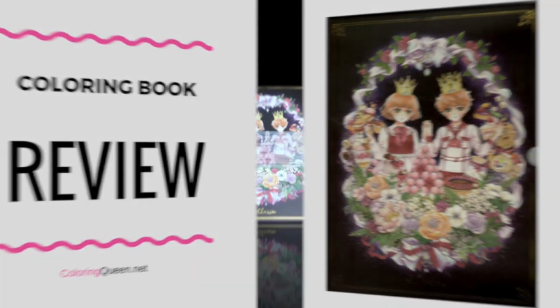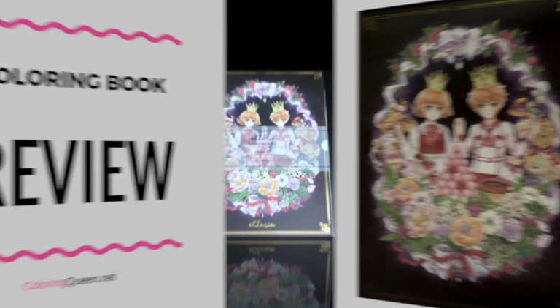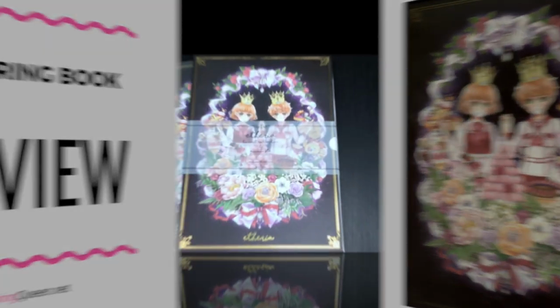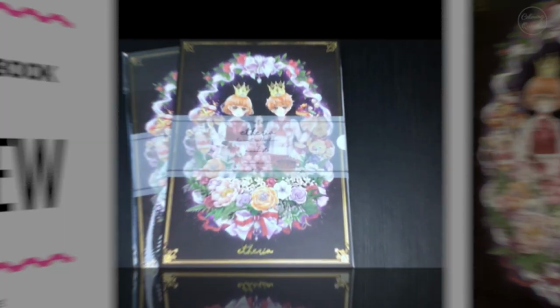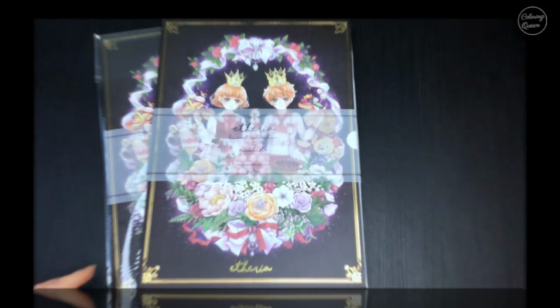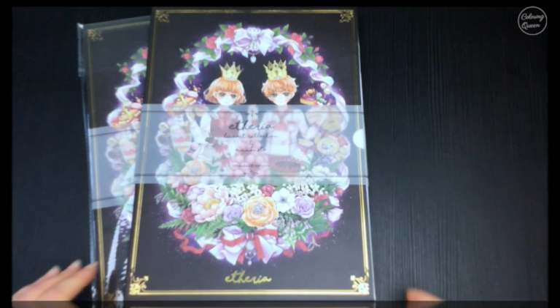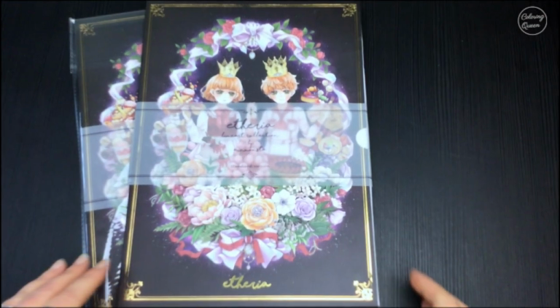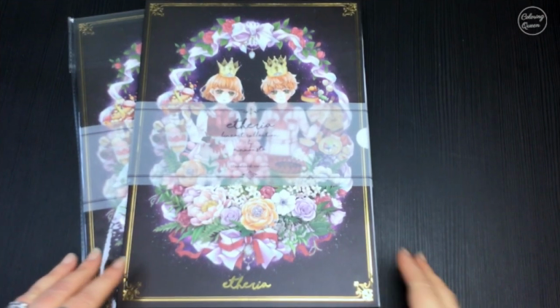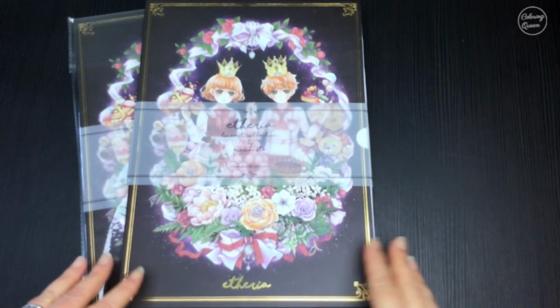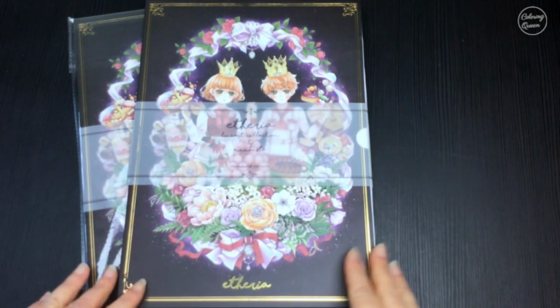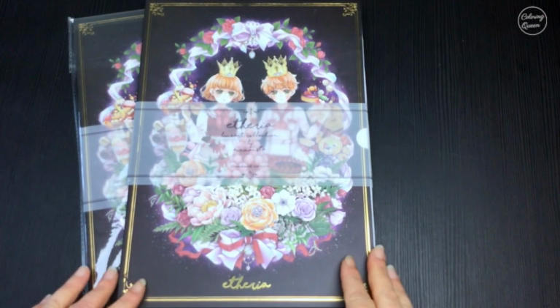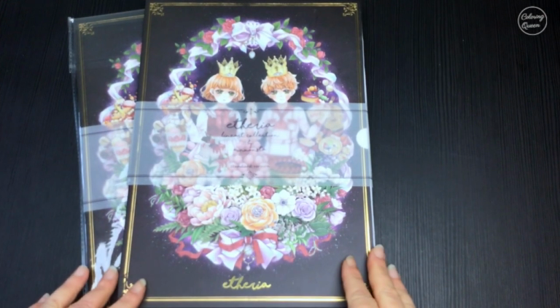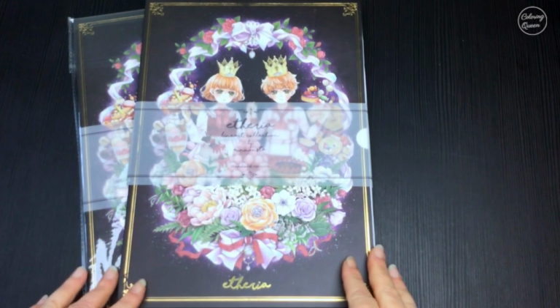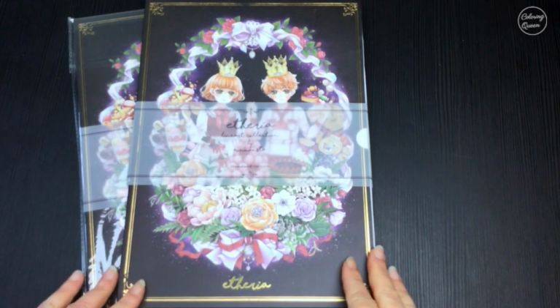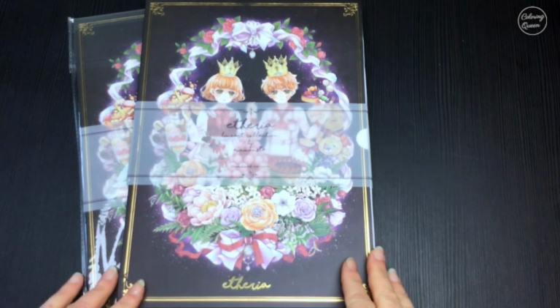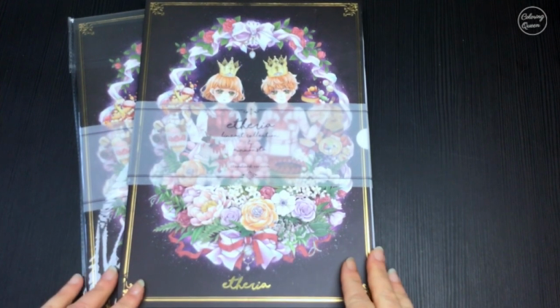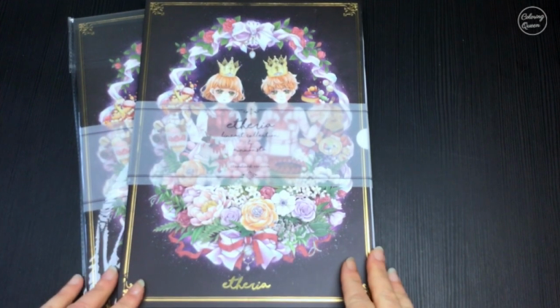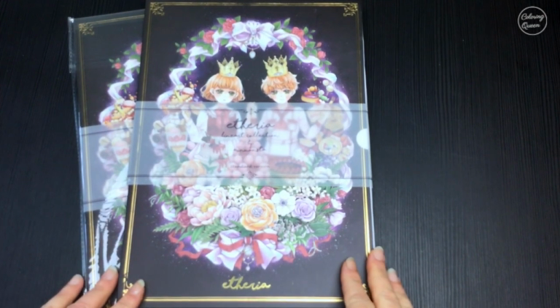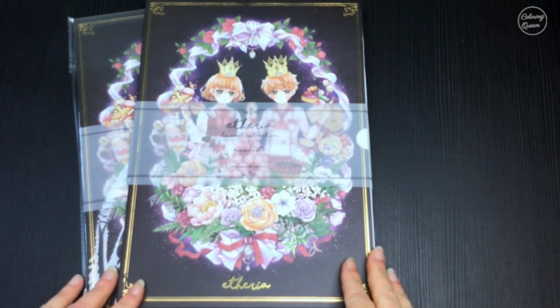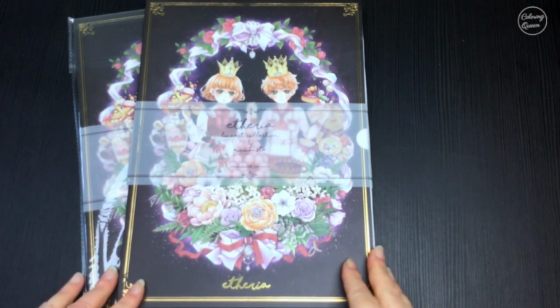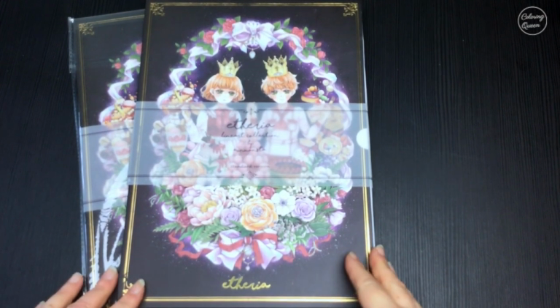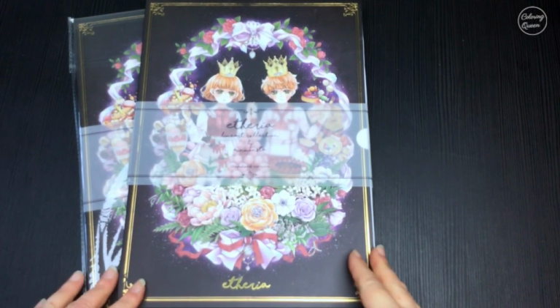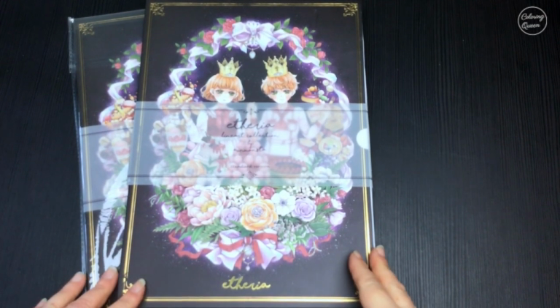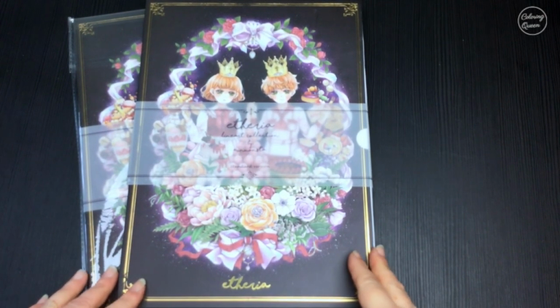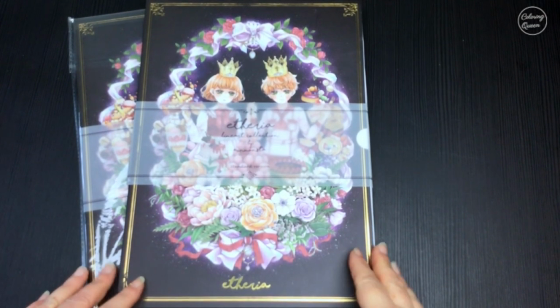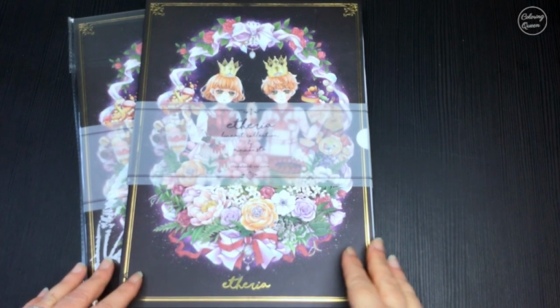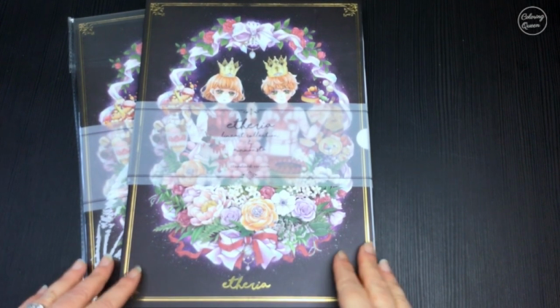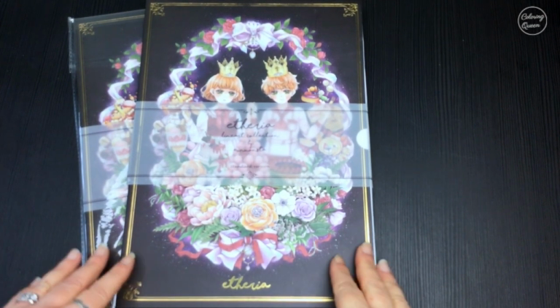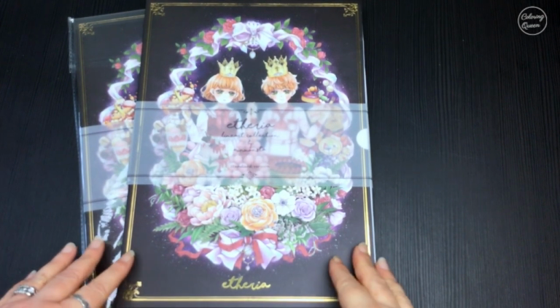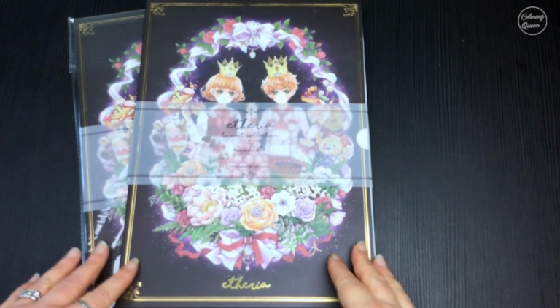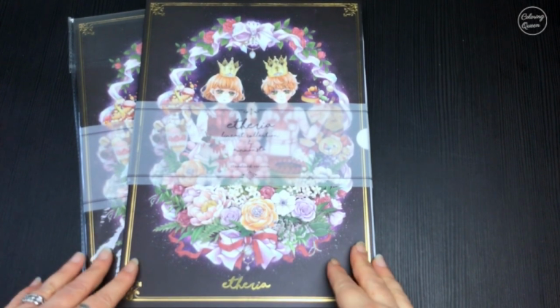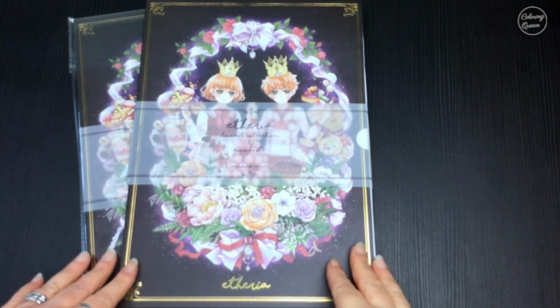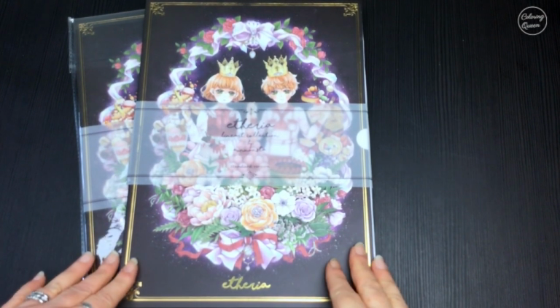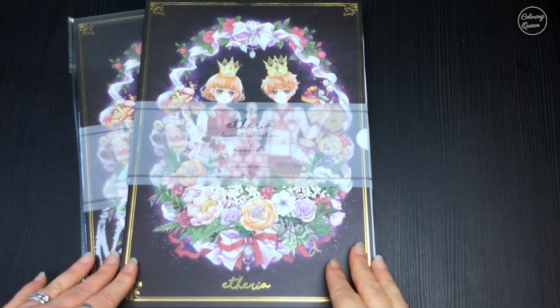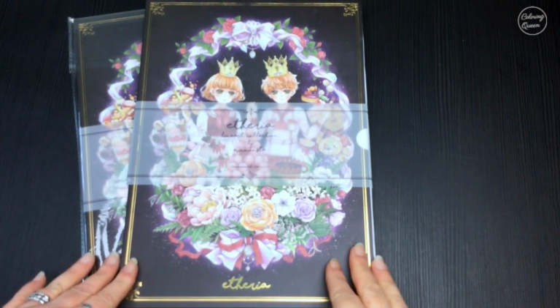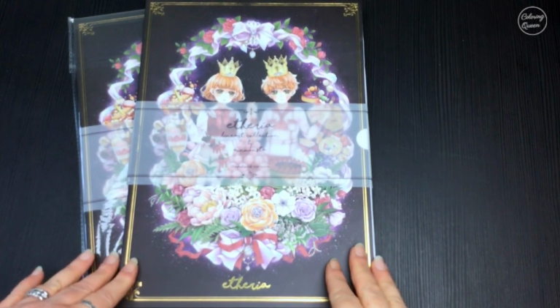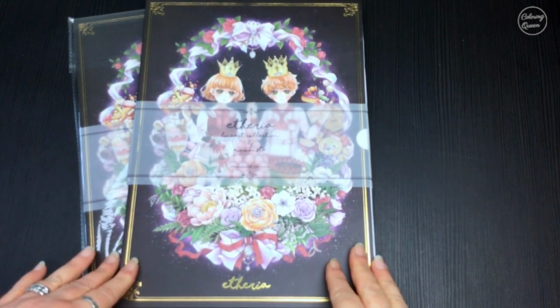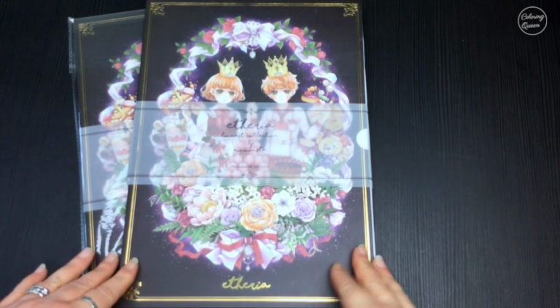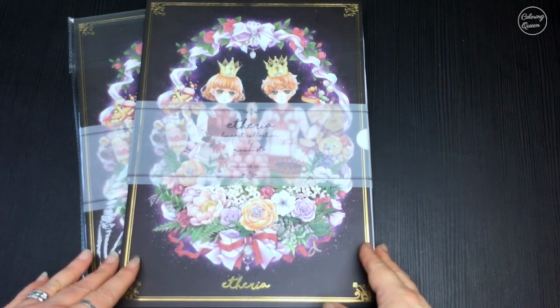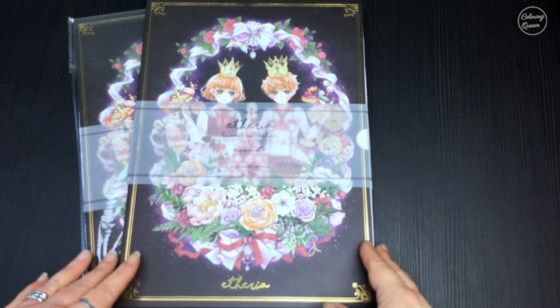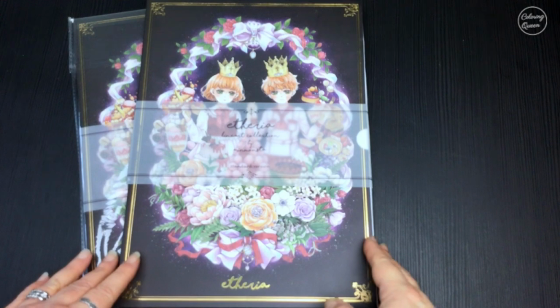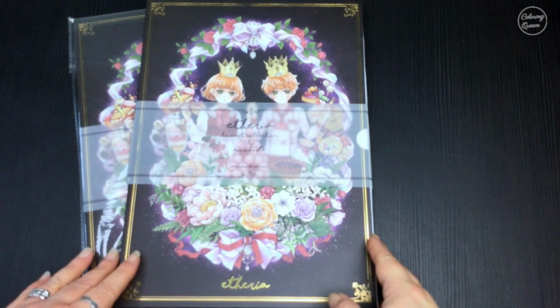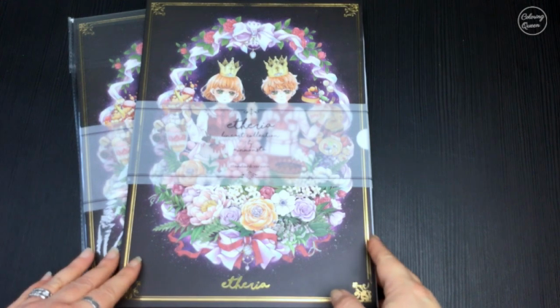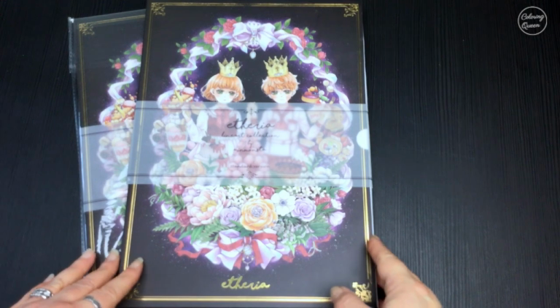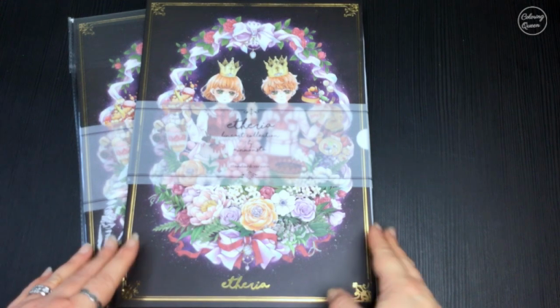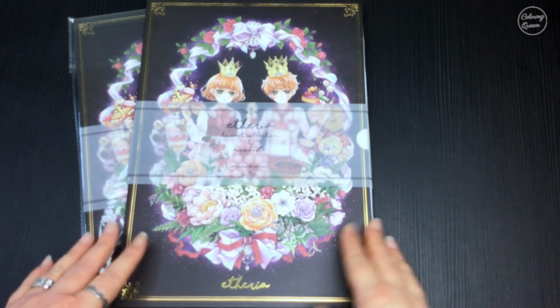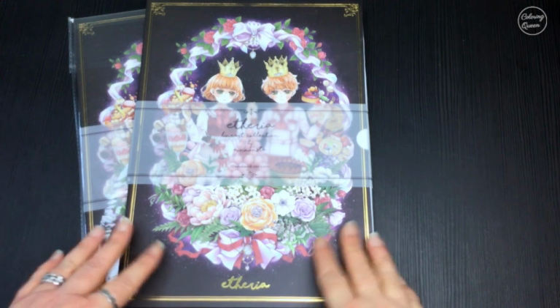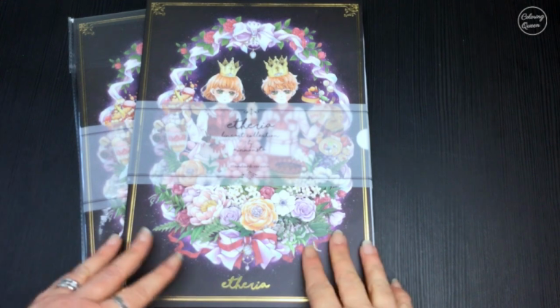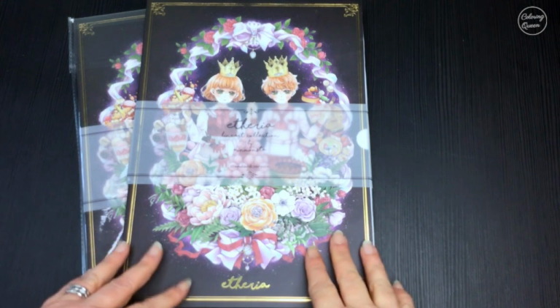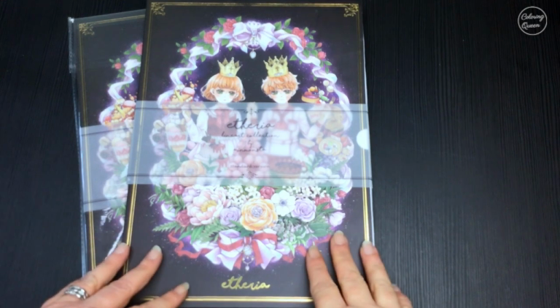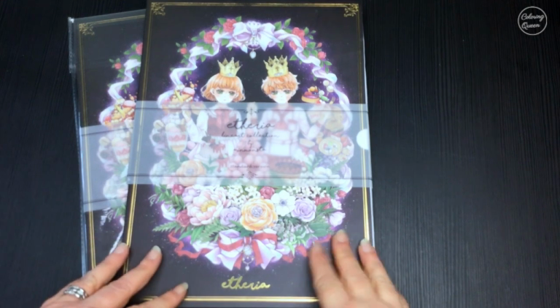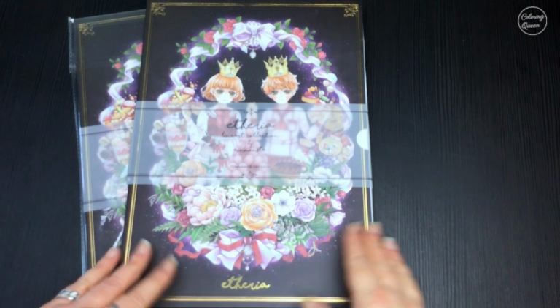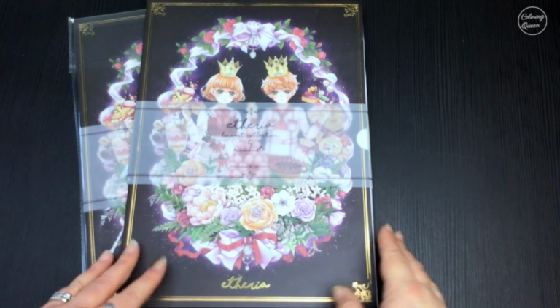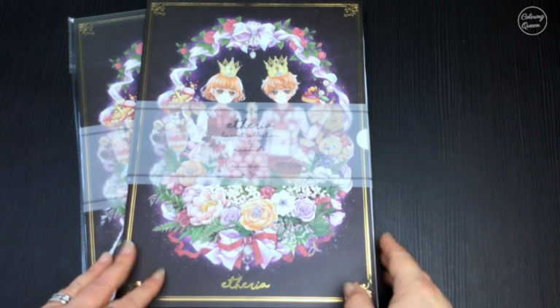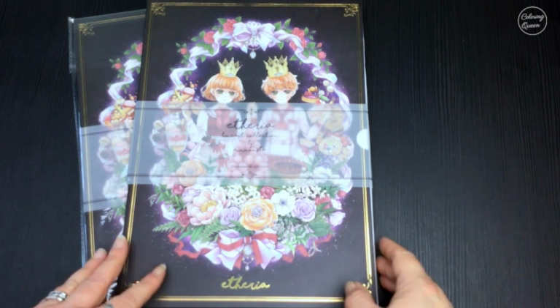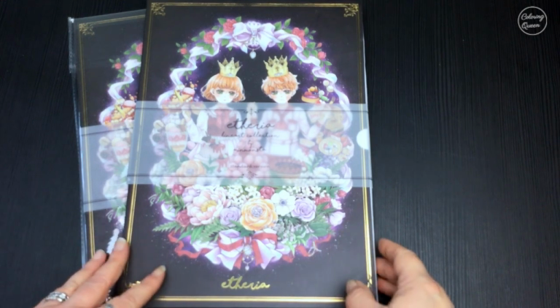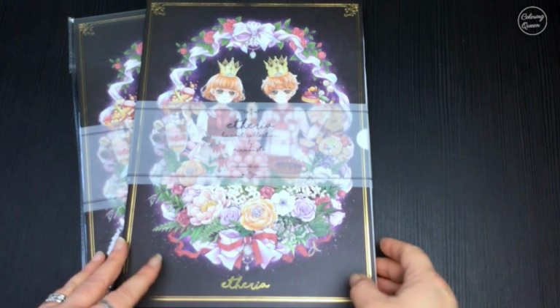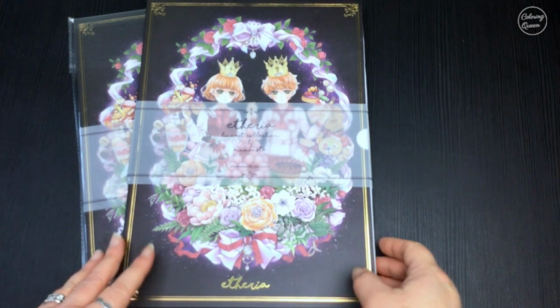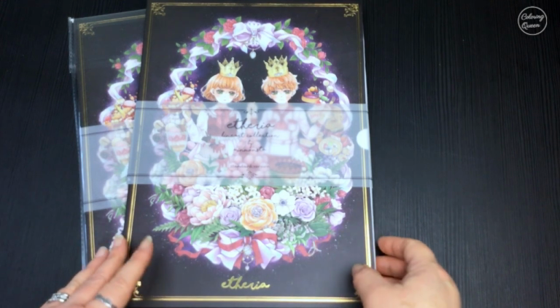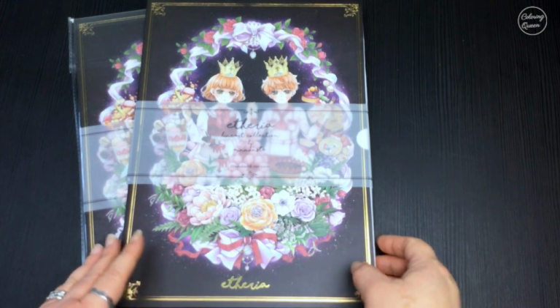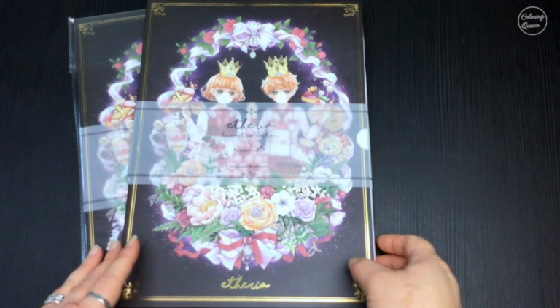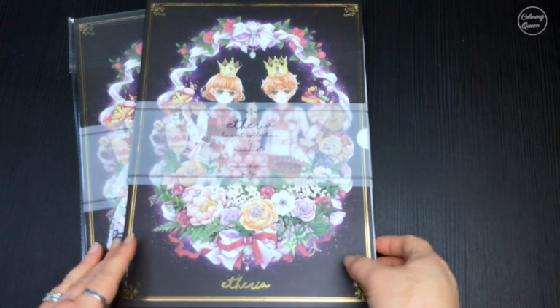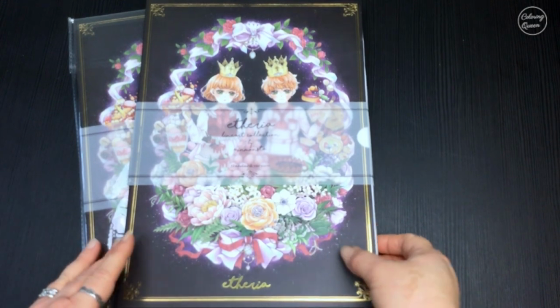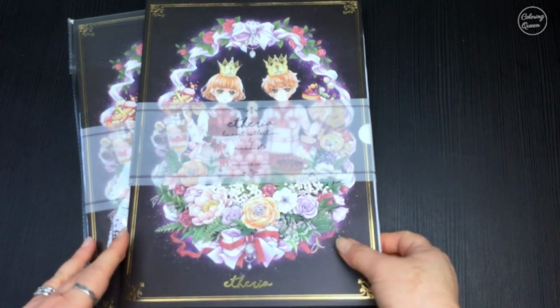Hi, it's Leah from ColouringQueen.net and I want to show you Etheria, which is not actually a coloring book — it's loose pages.